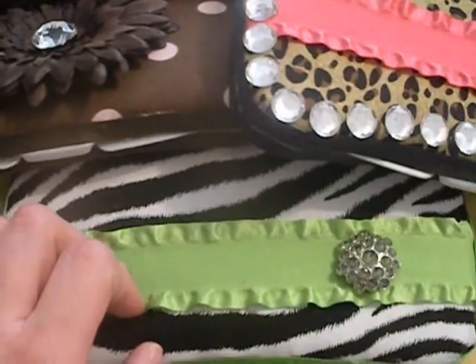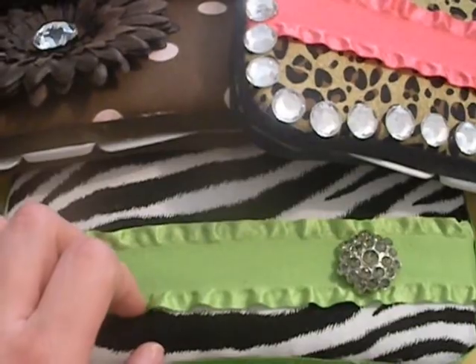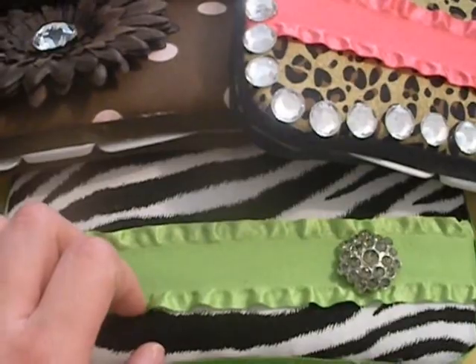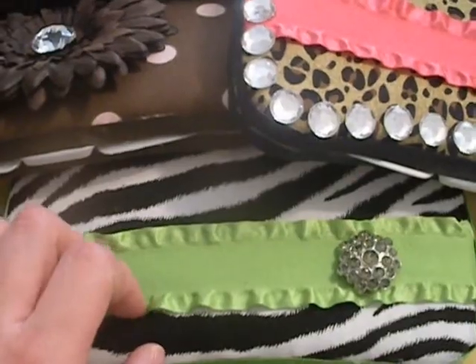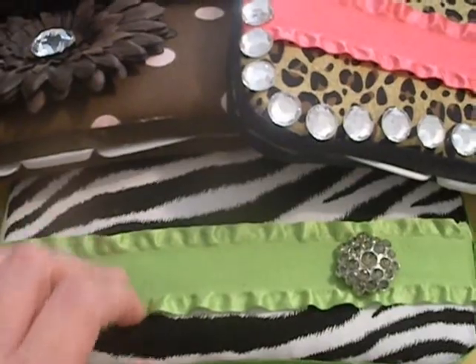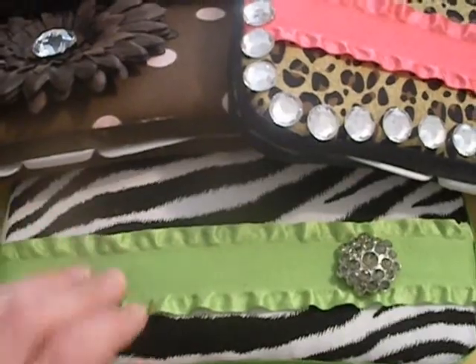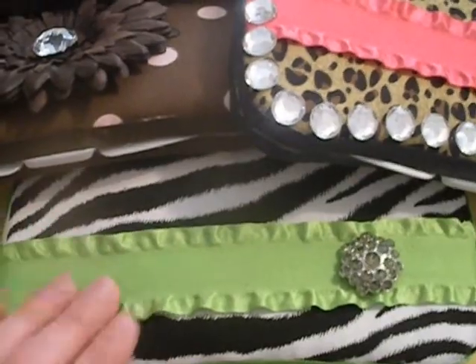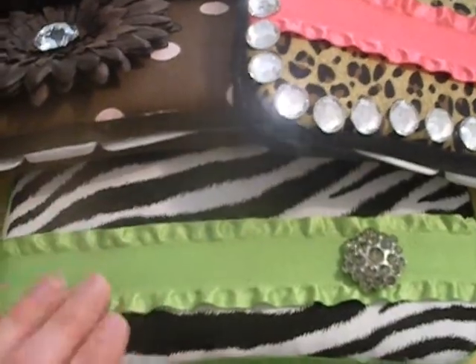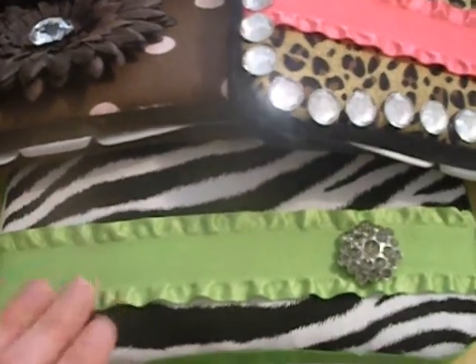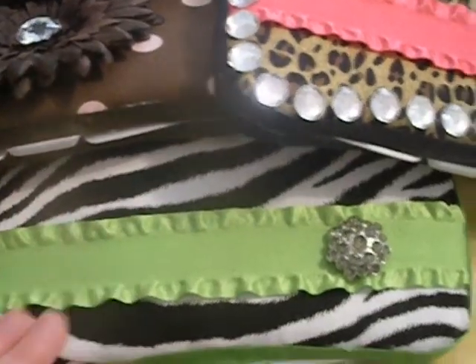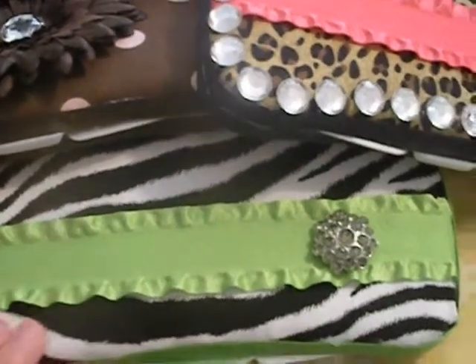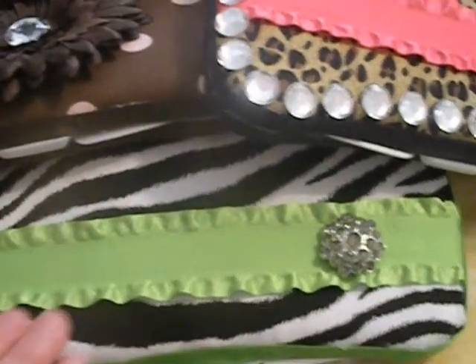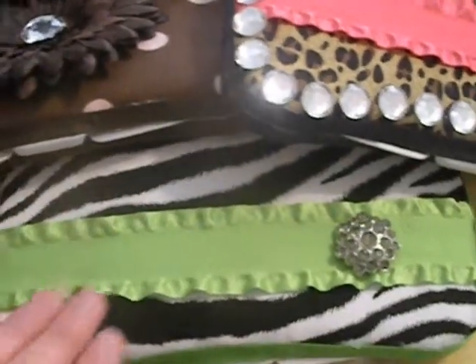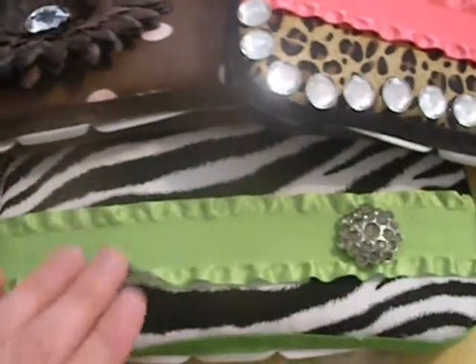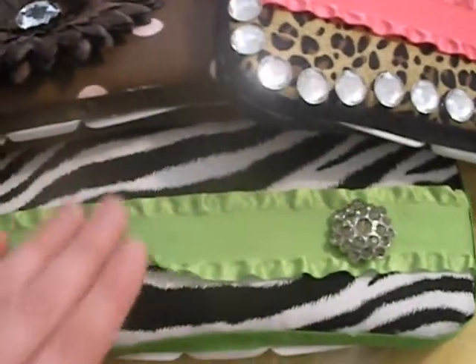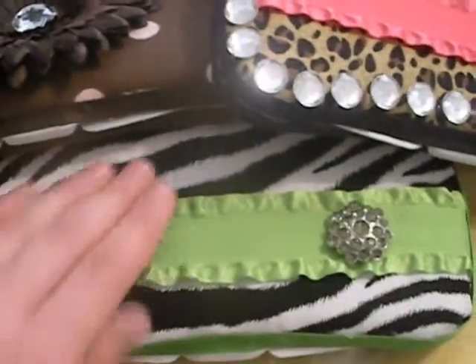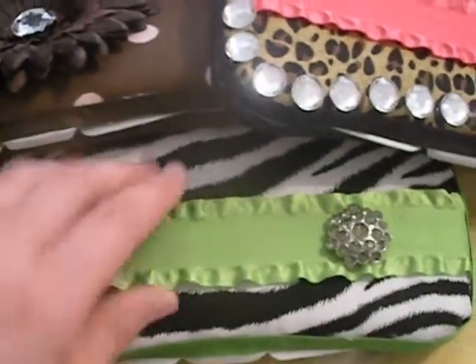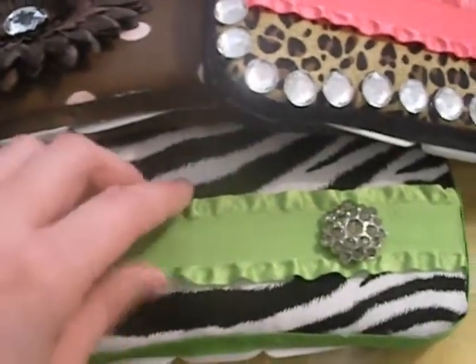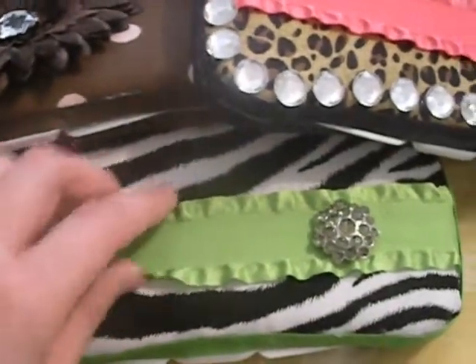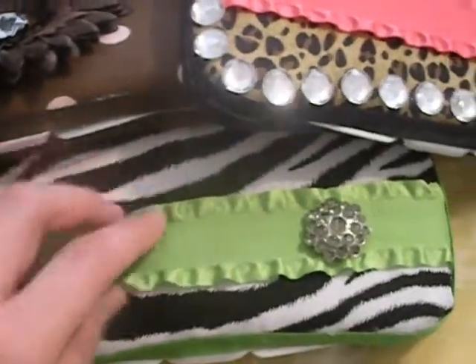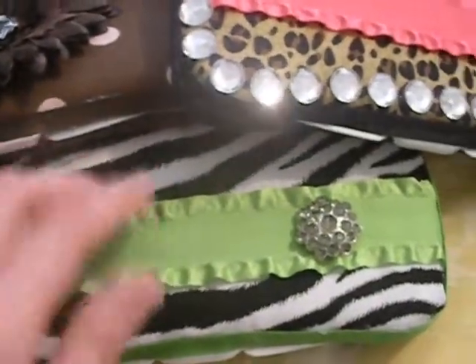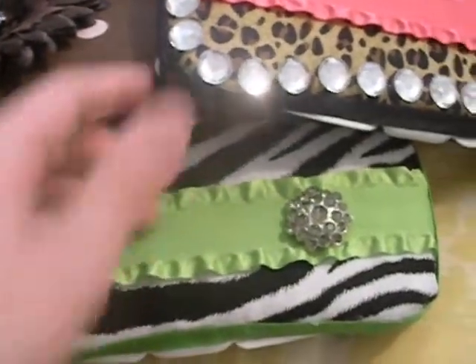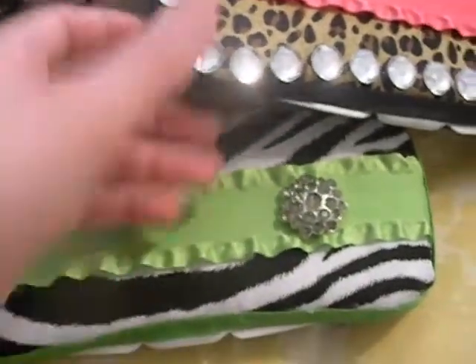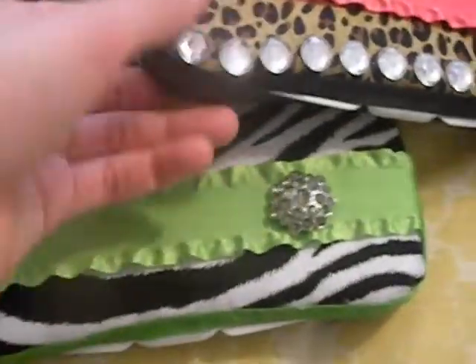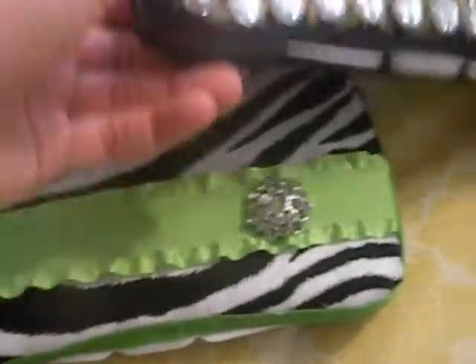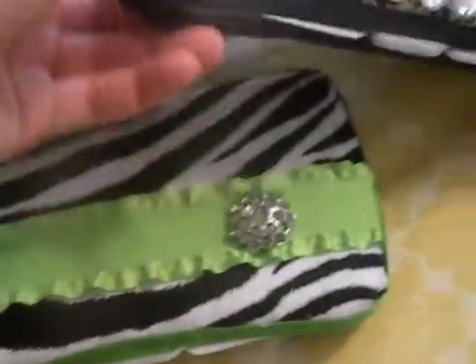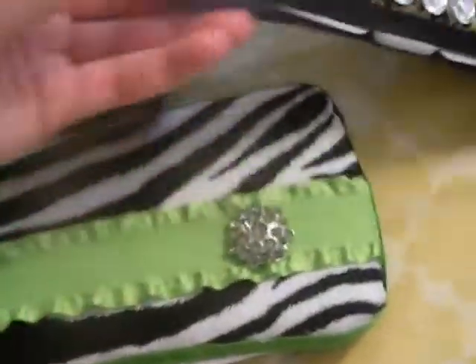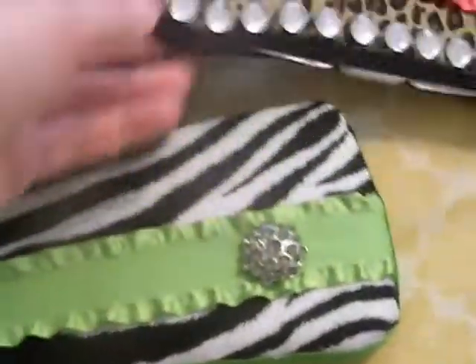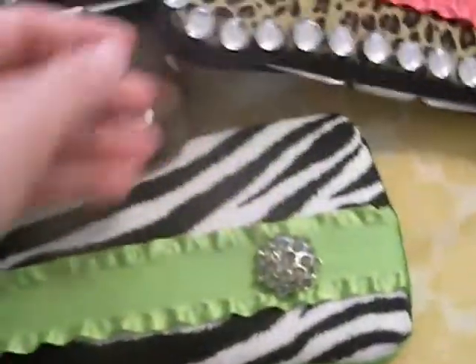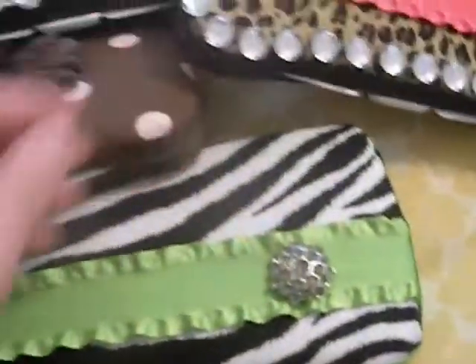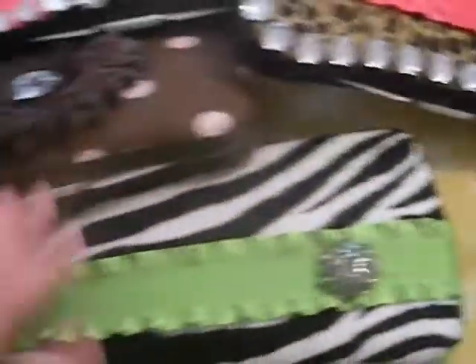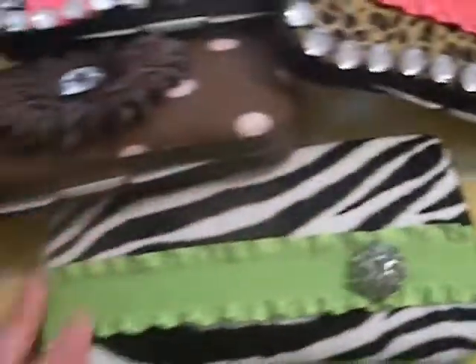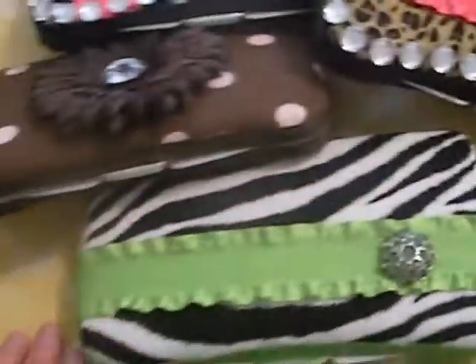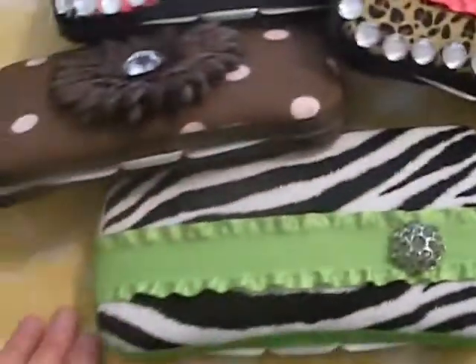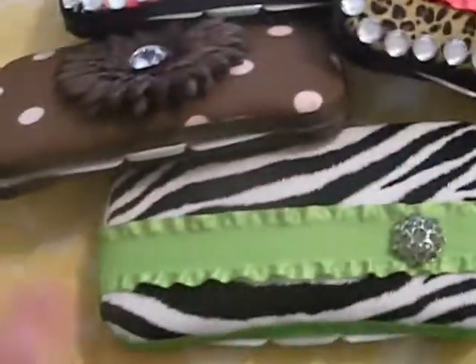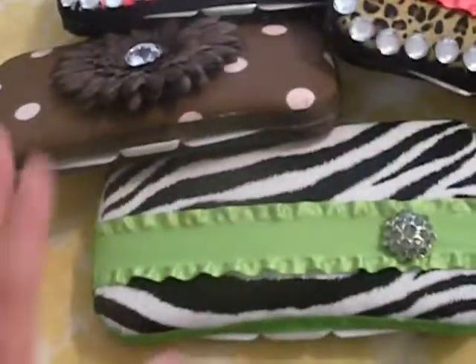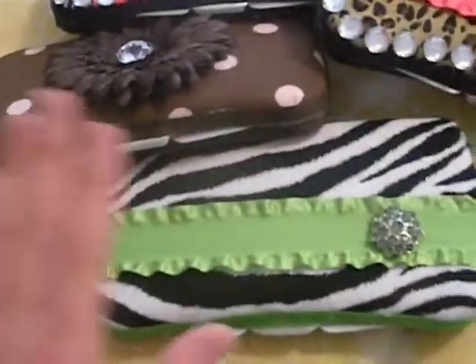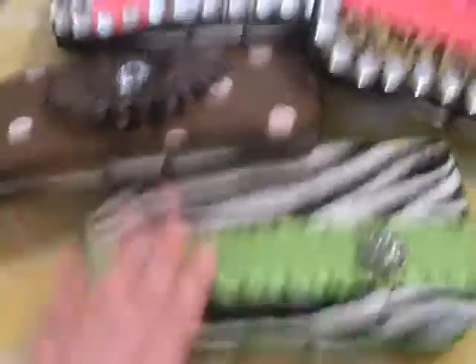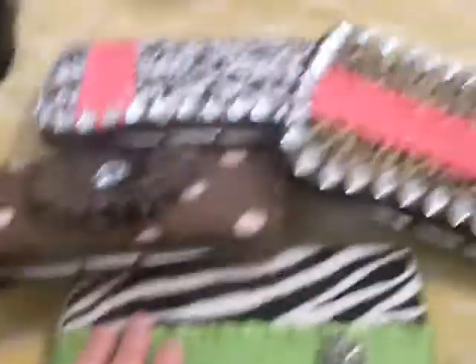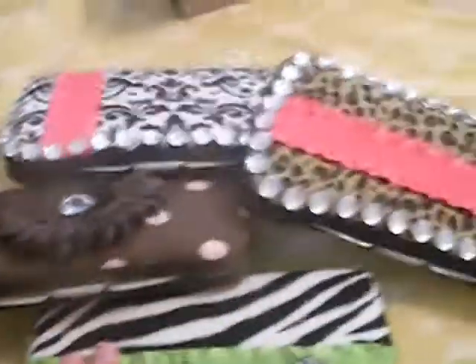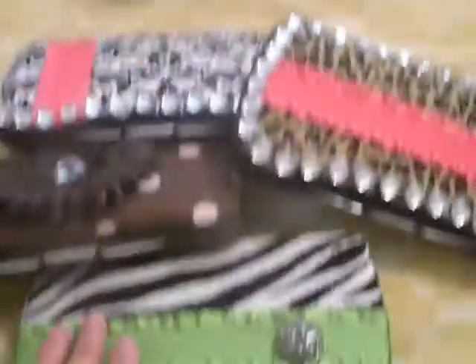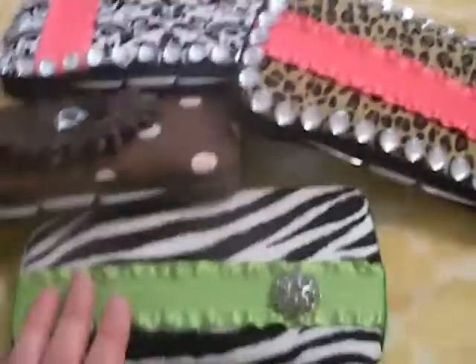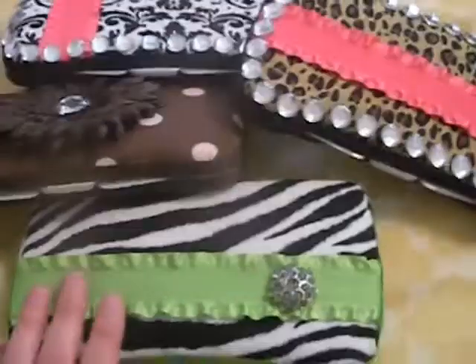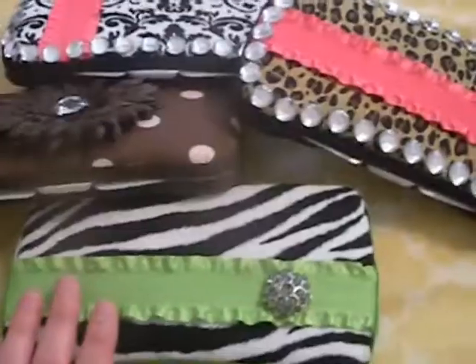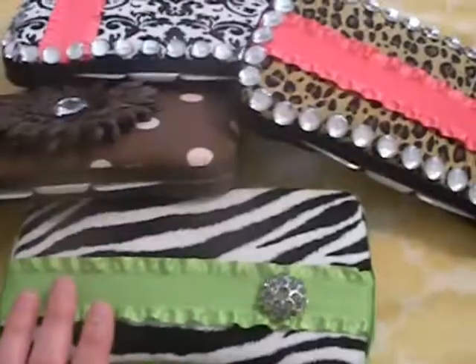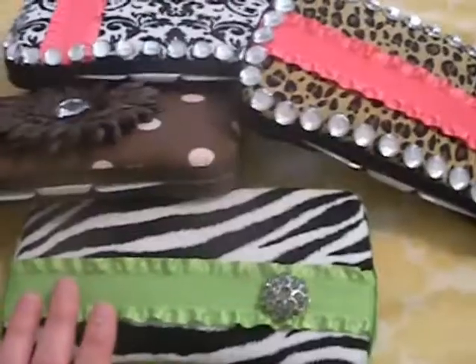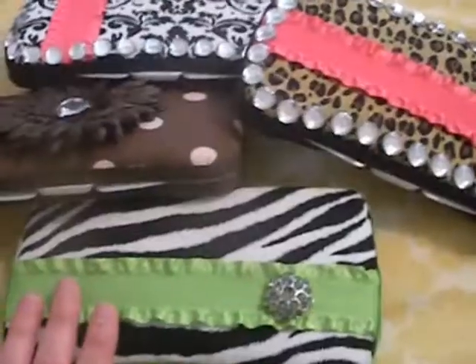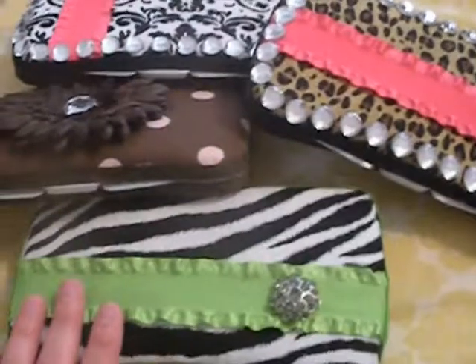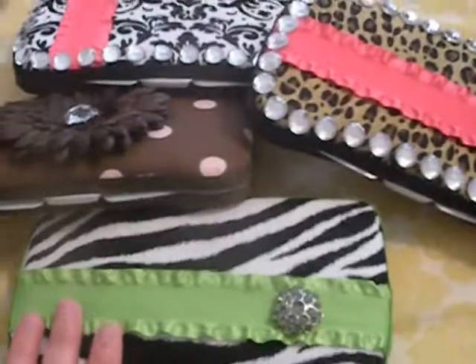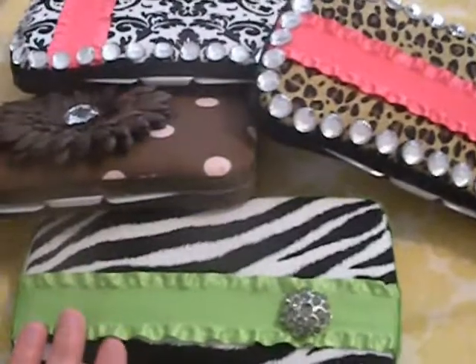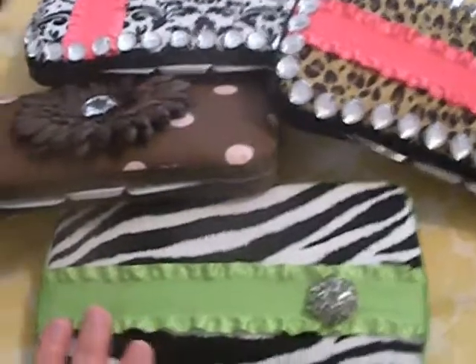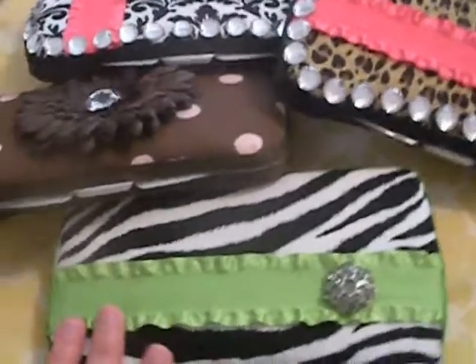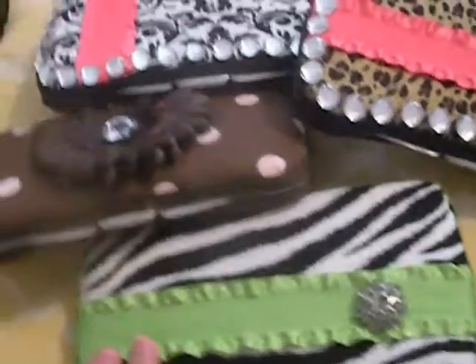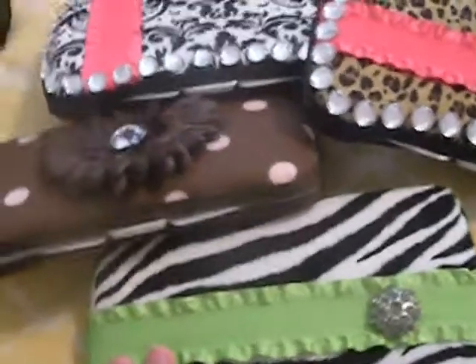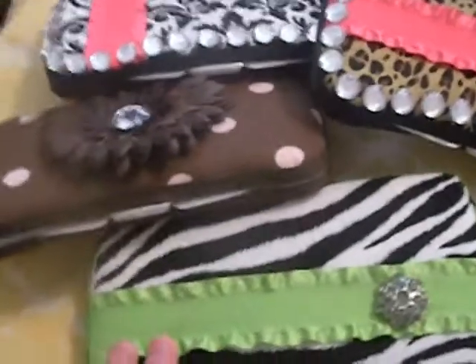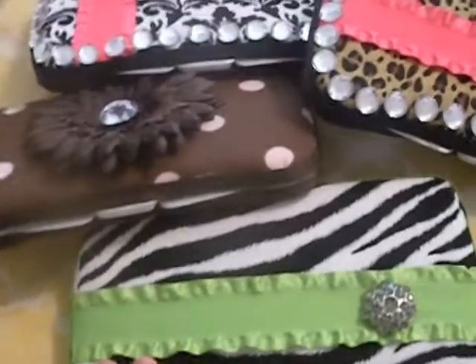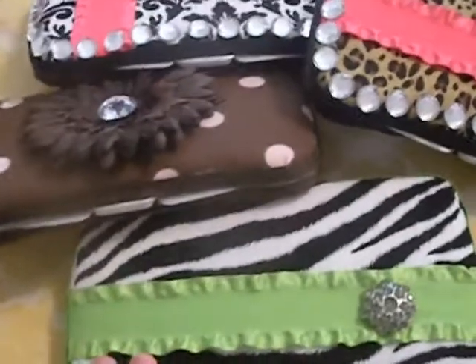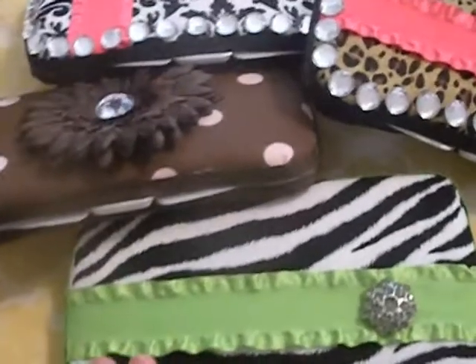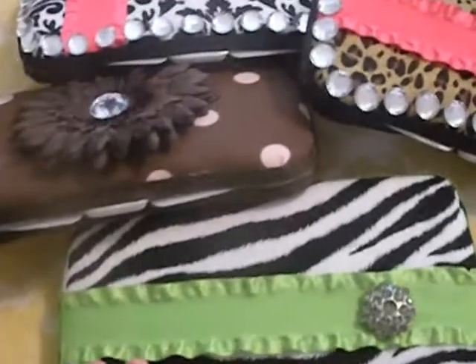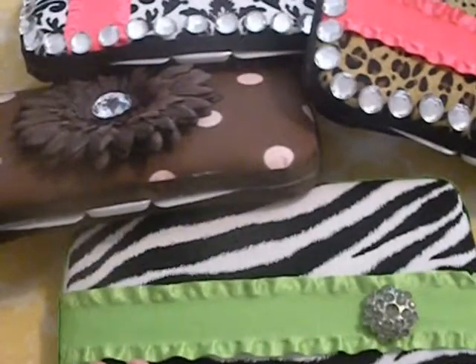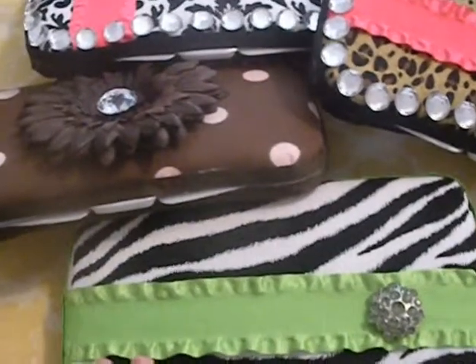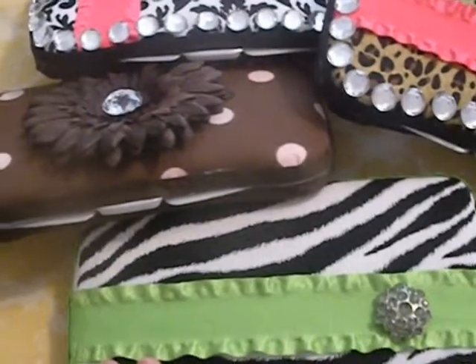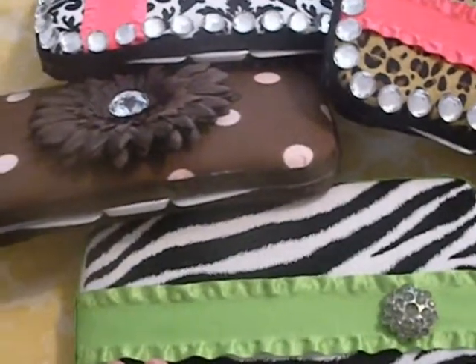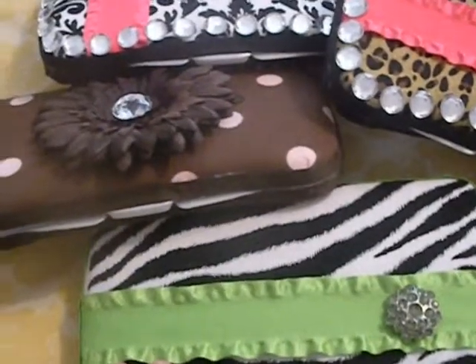And then I have a boy one, which is a dinosaur one. I just want to show everyone these. So these are $15, and these are the more glitzy, glam-y ones.